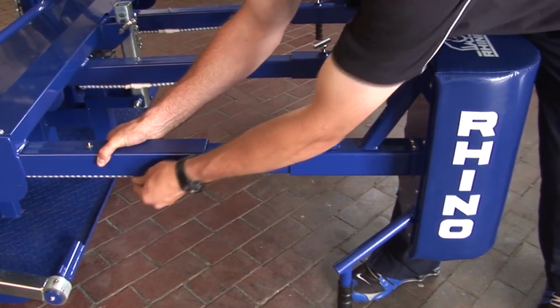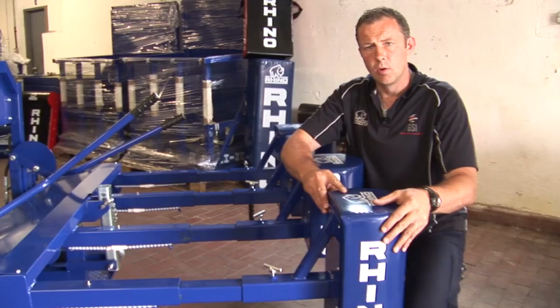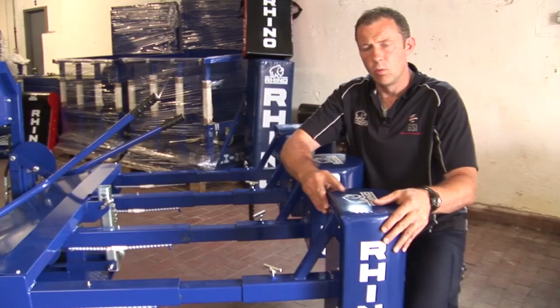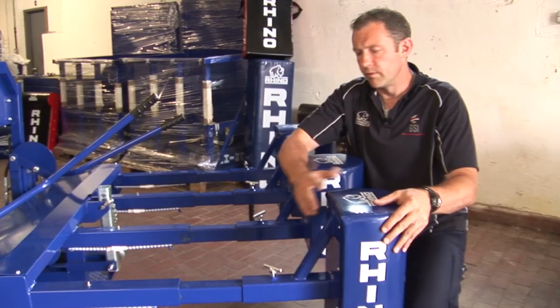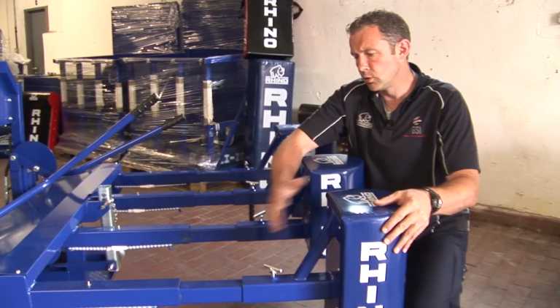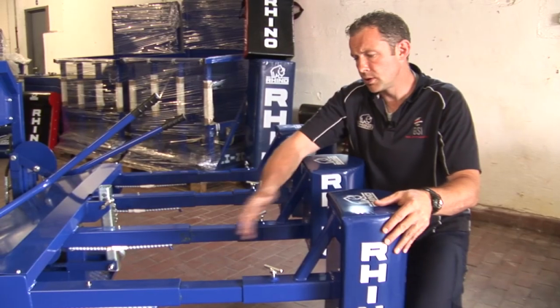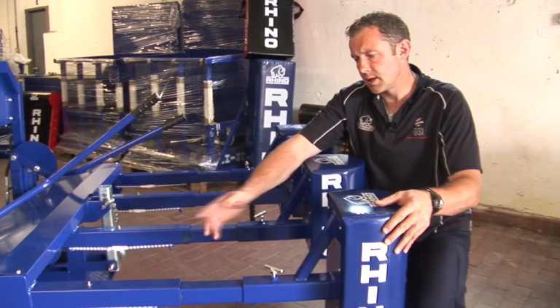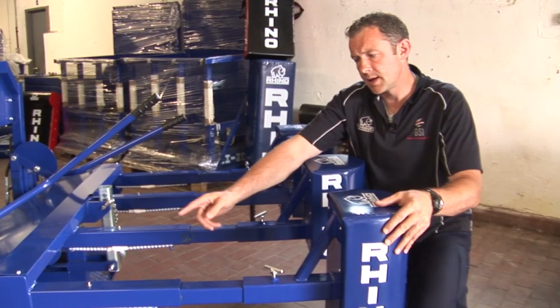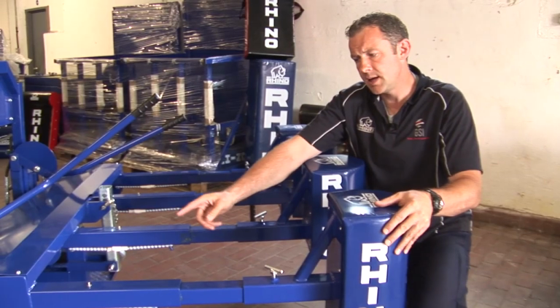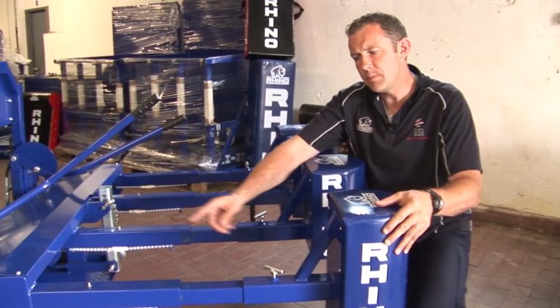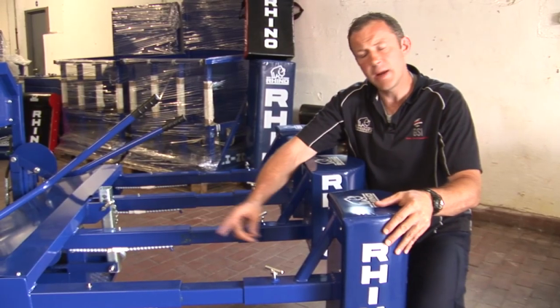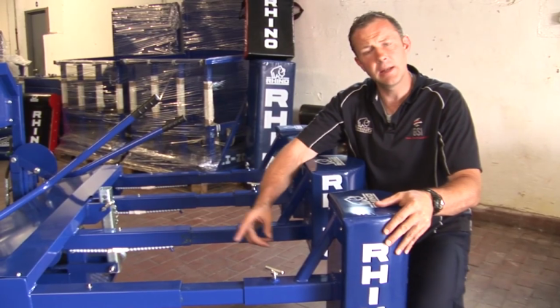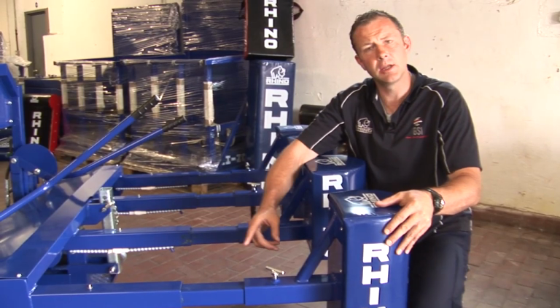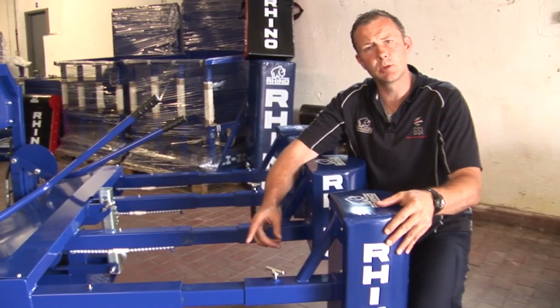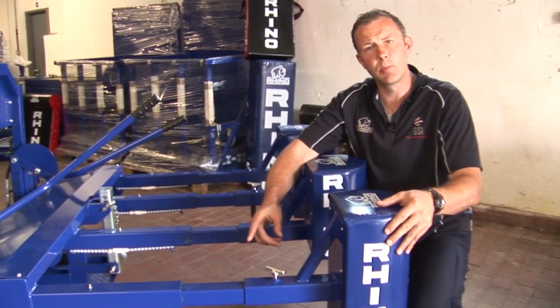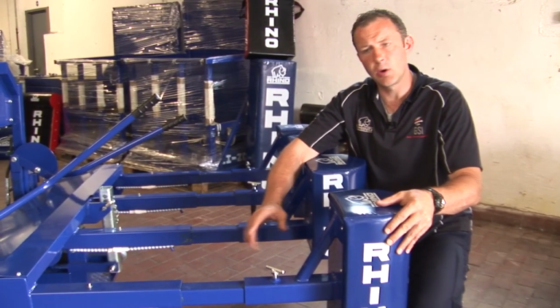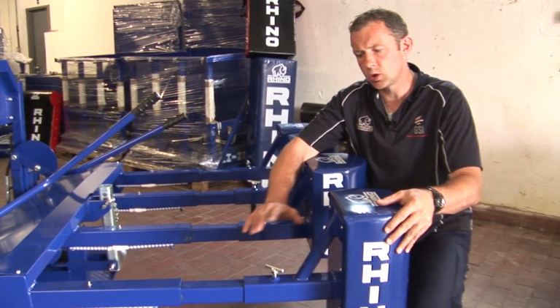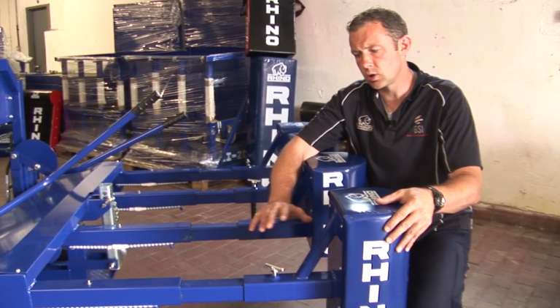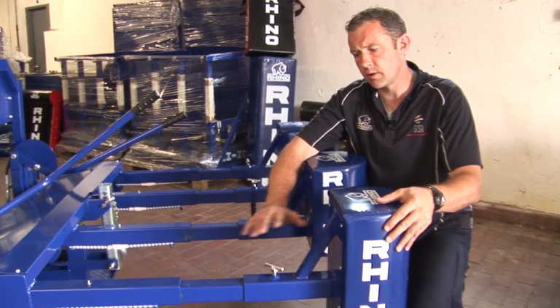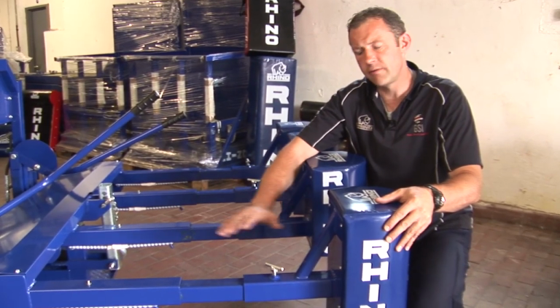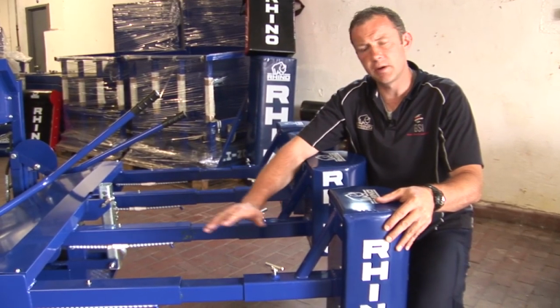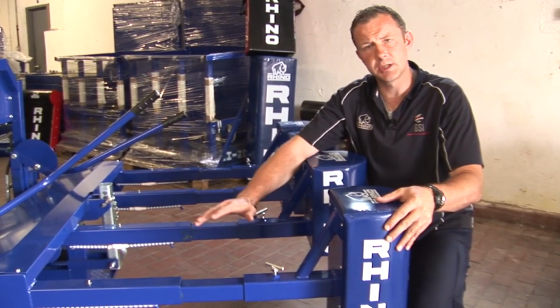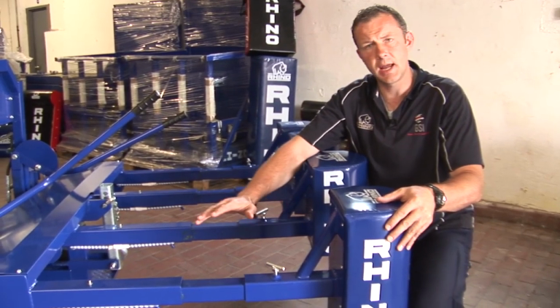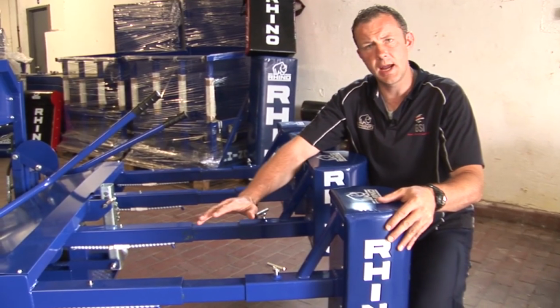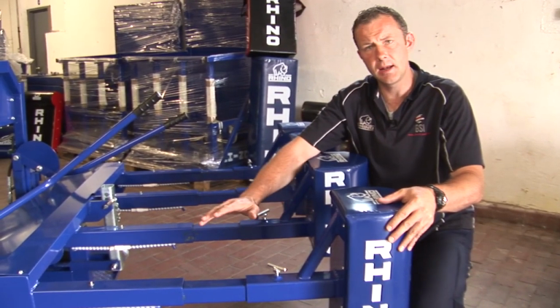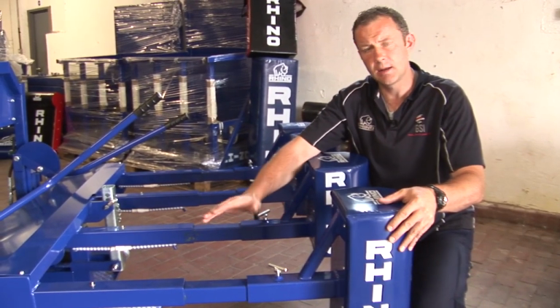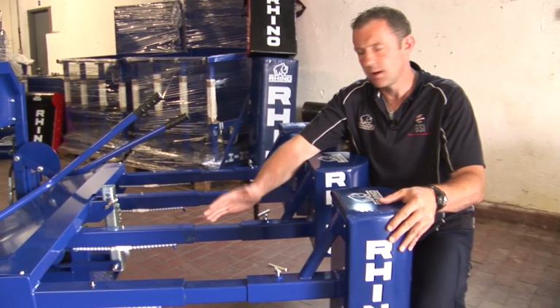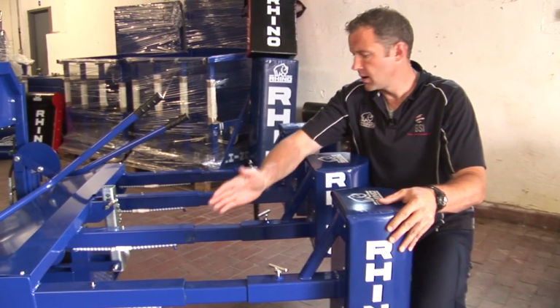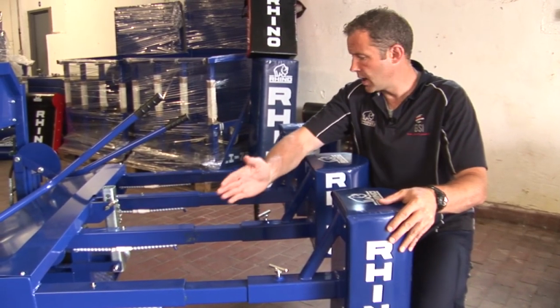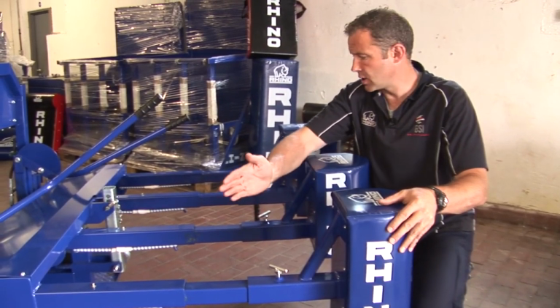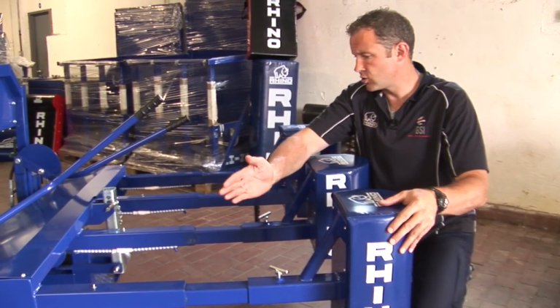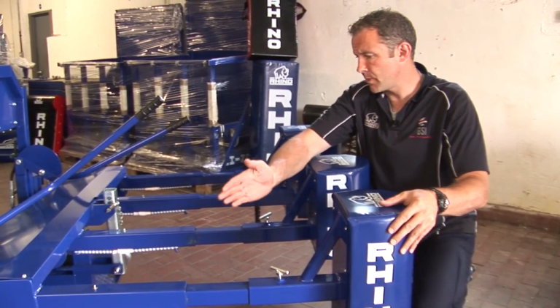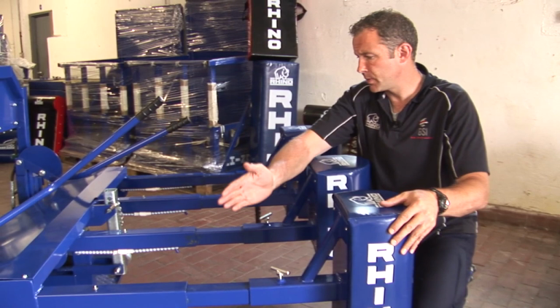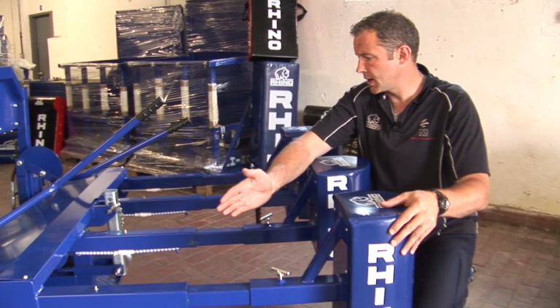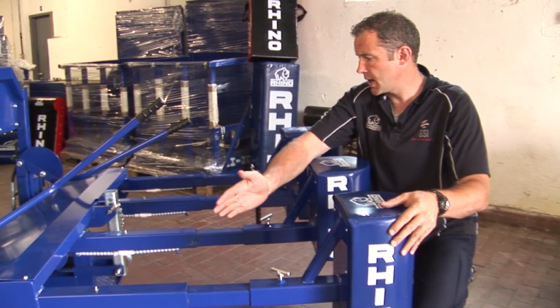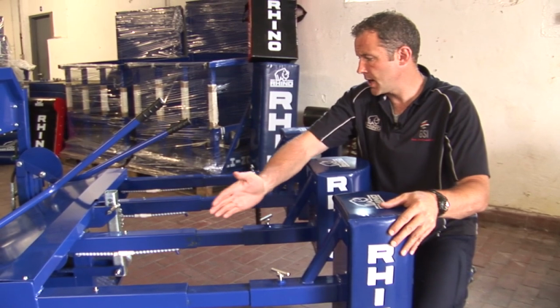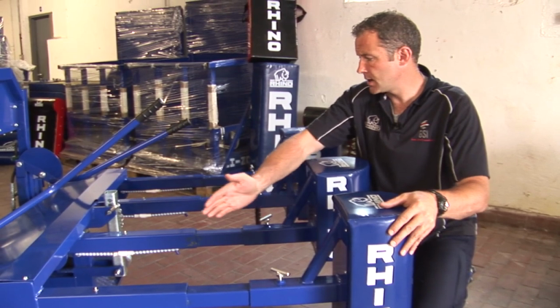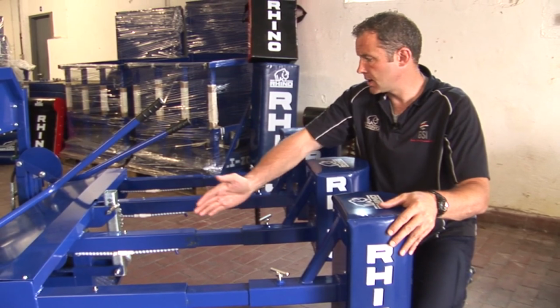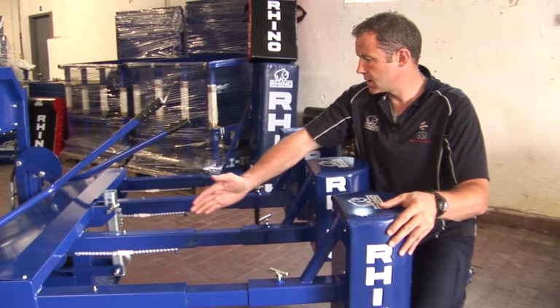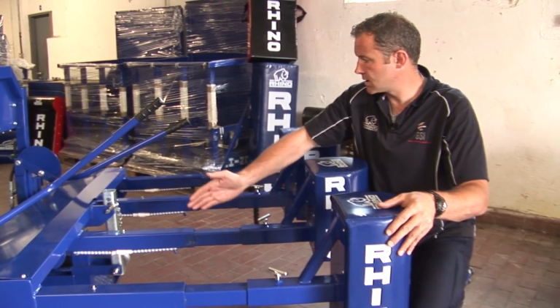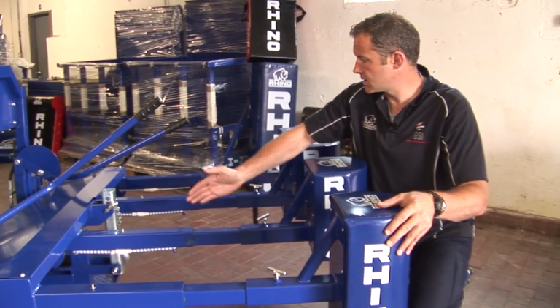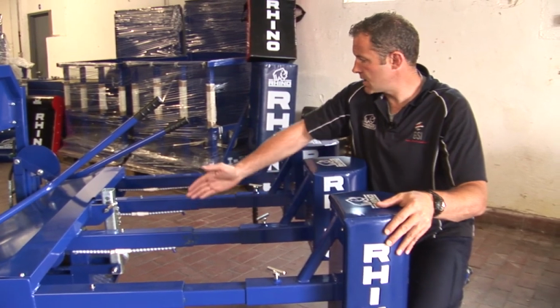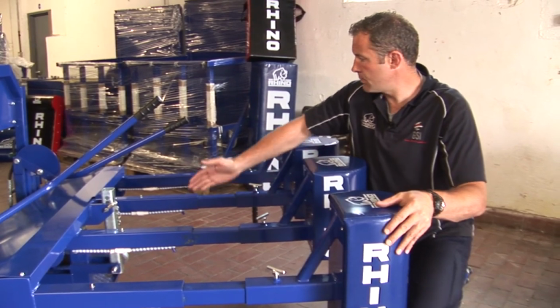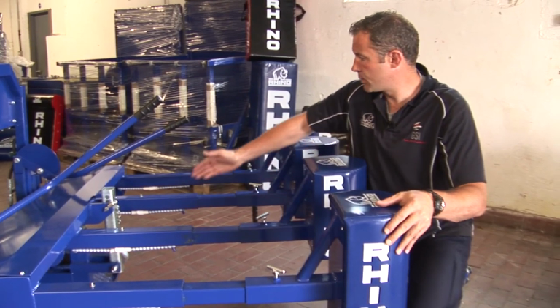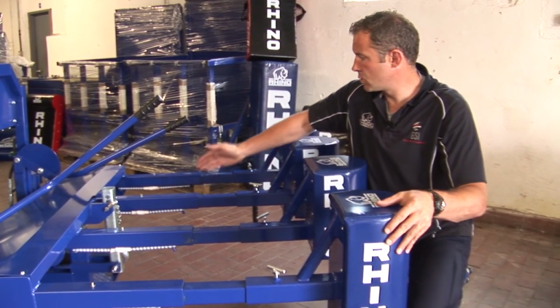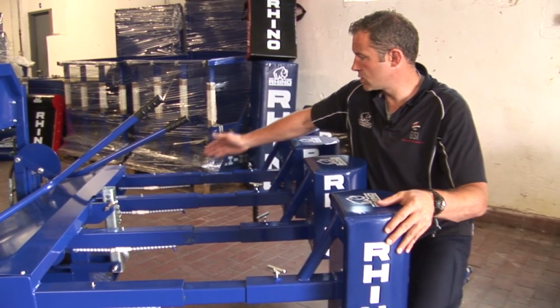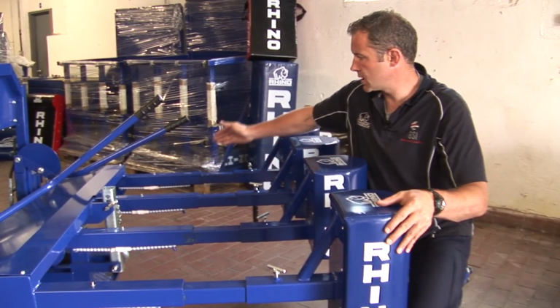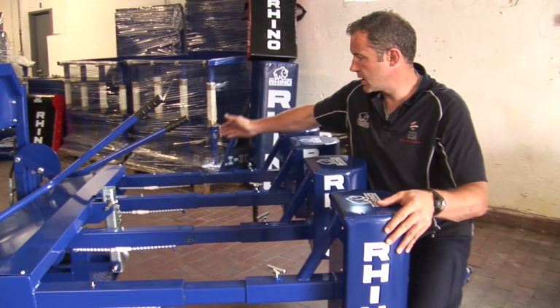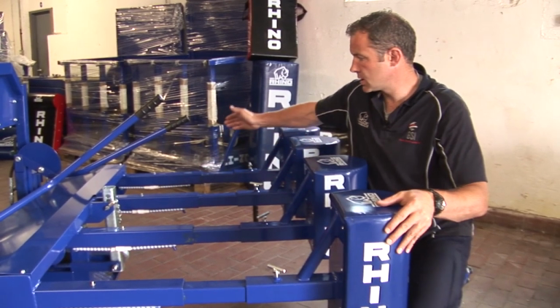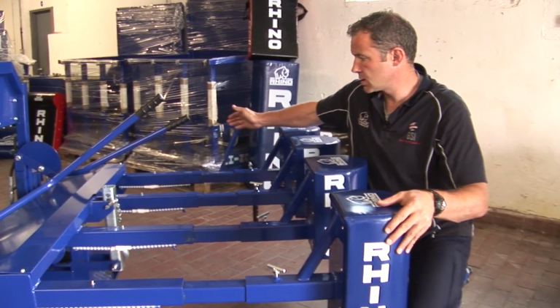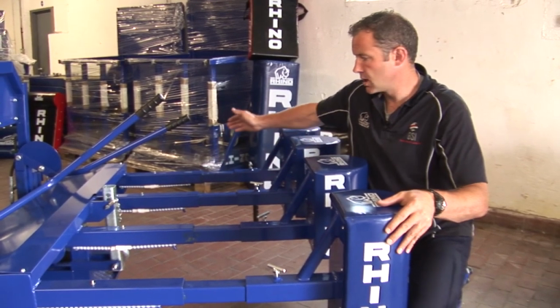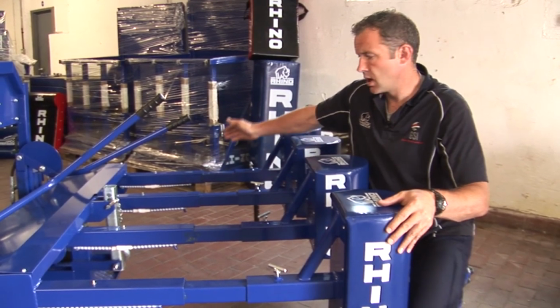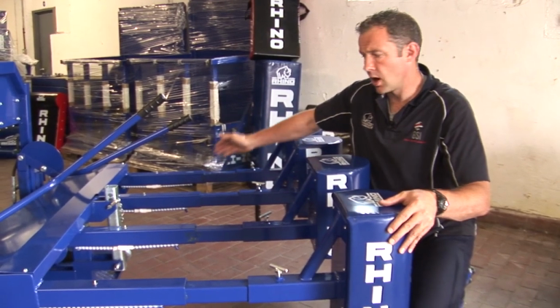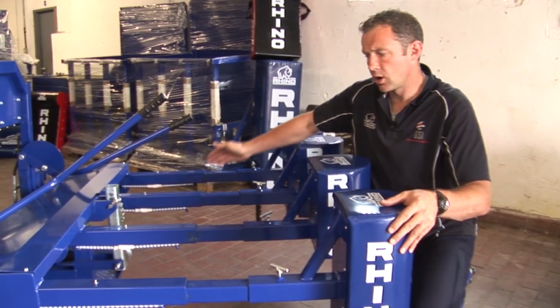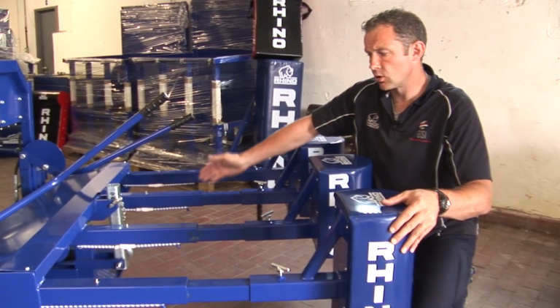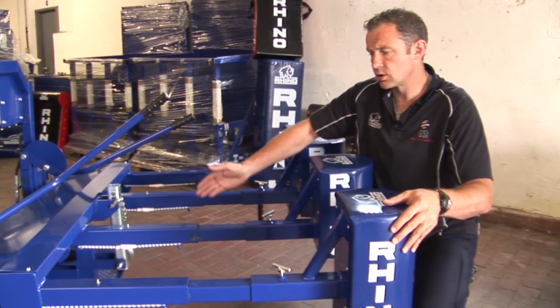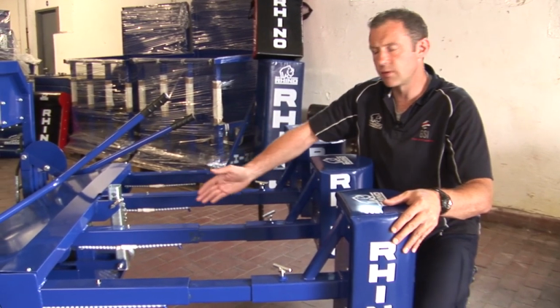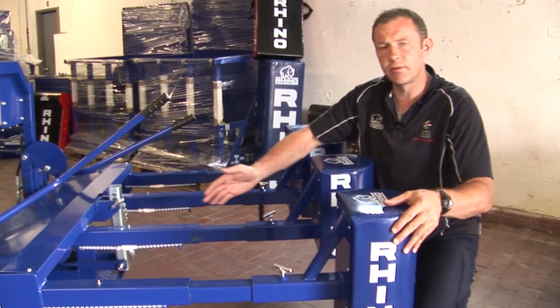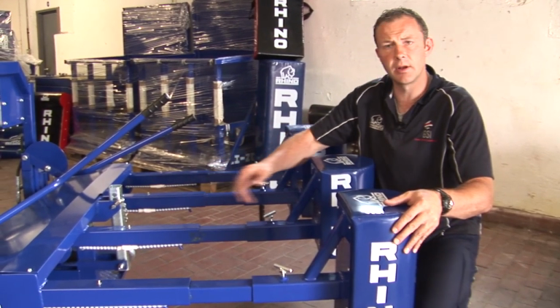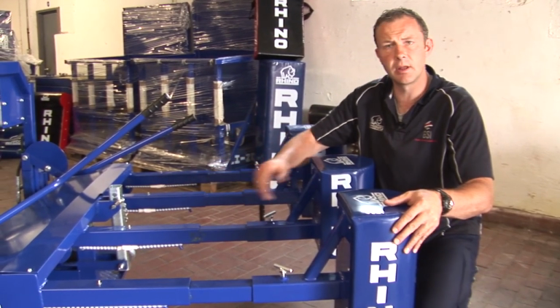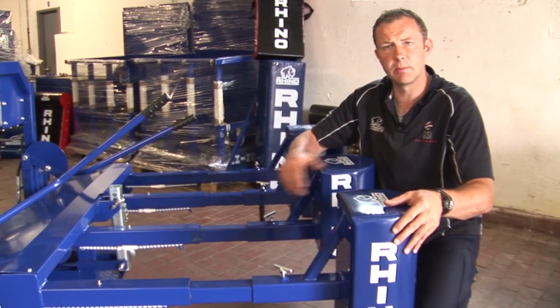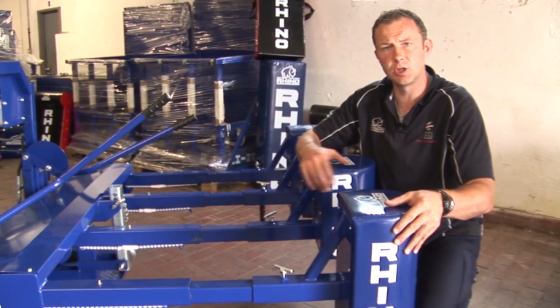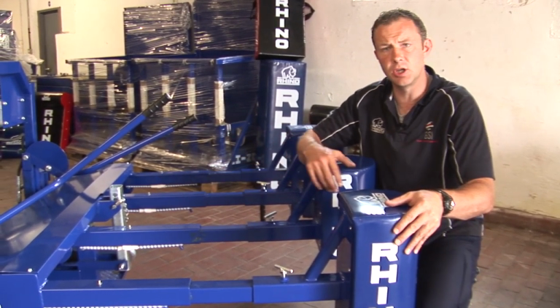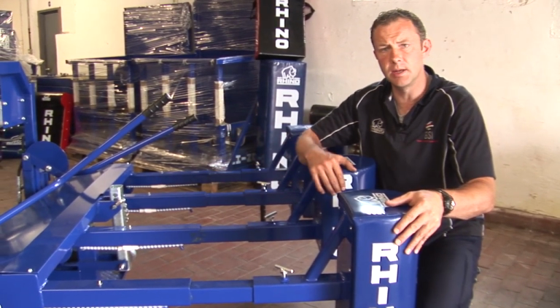We've looked at the key maintenance points on the first head. It's replicated and it's the same process across the front of the machine.